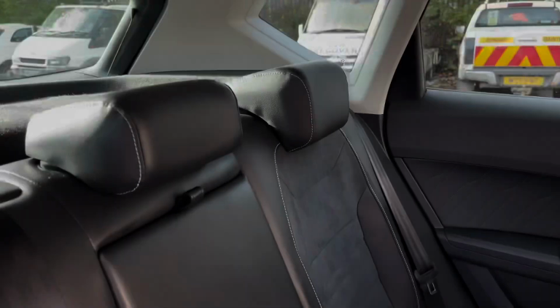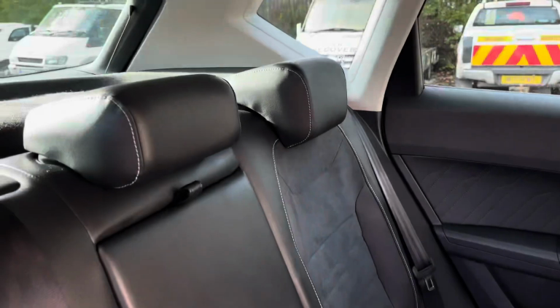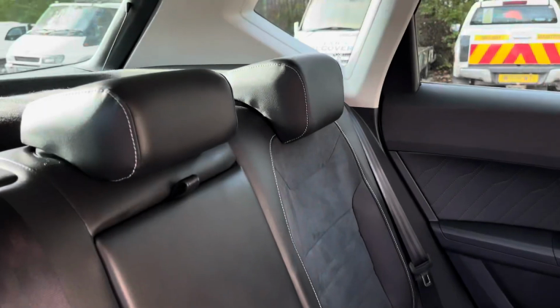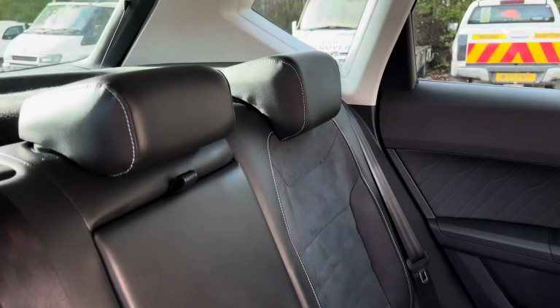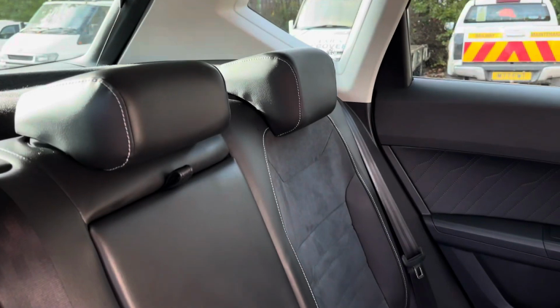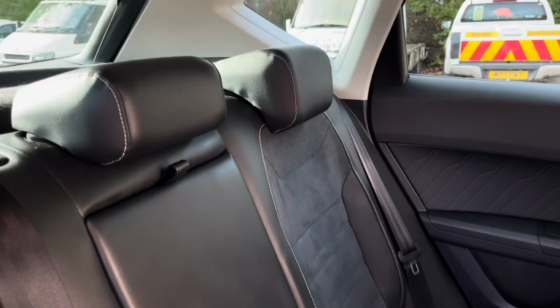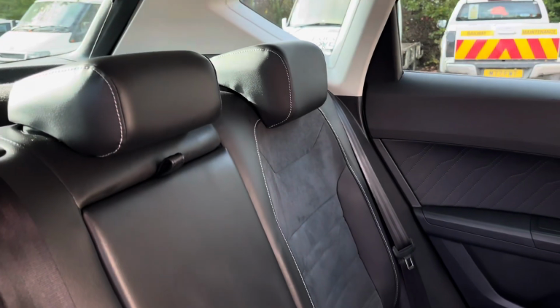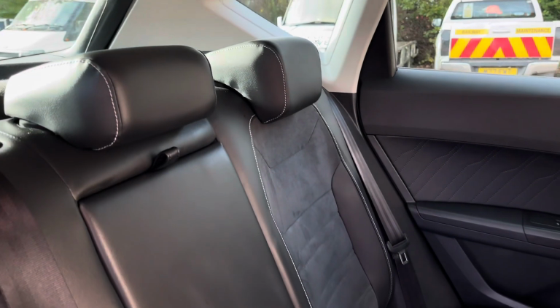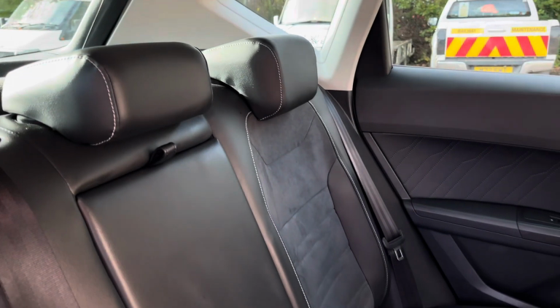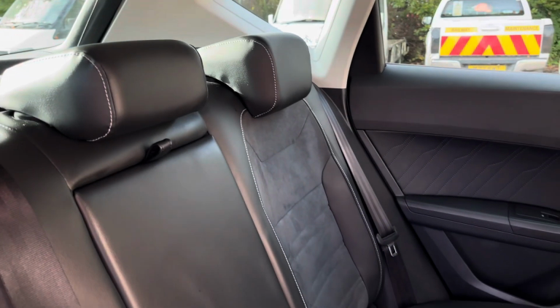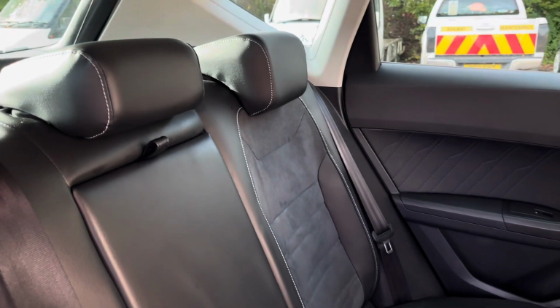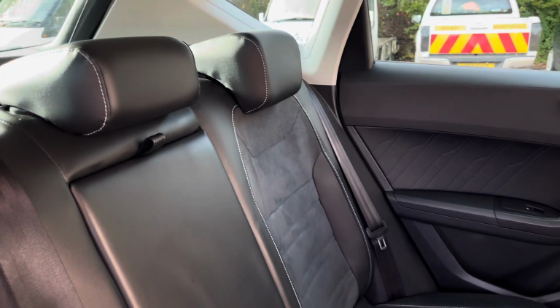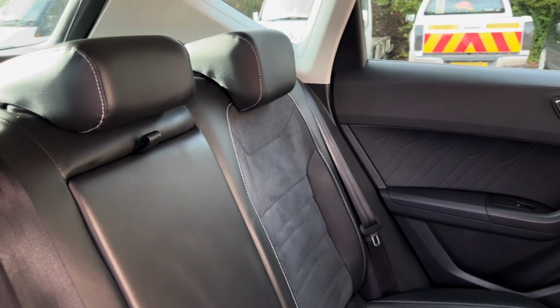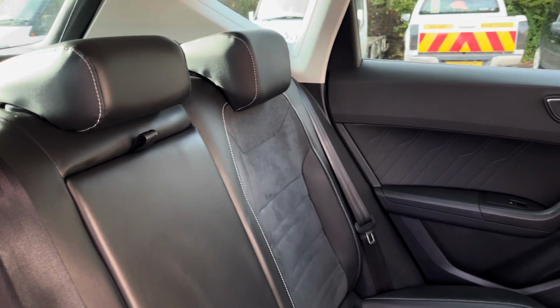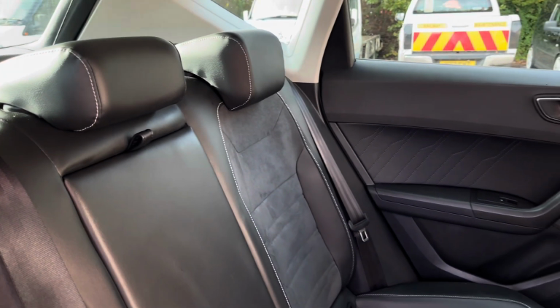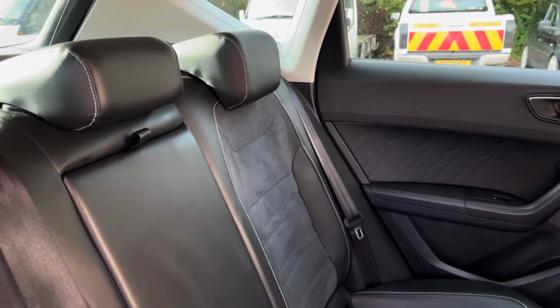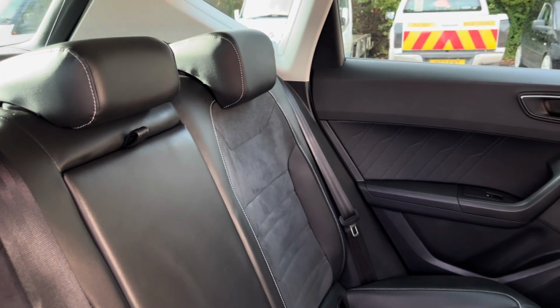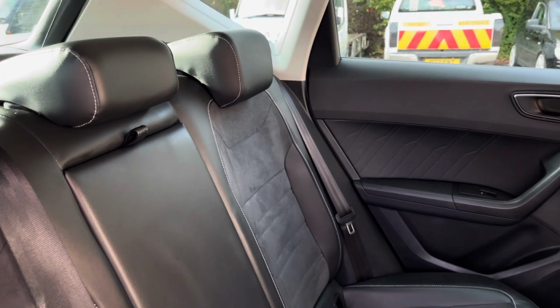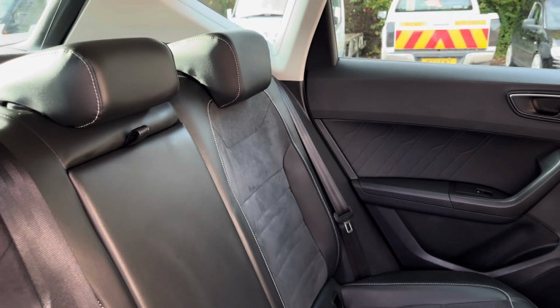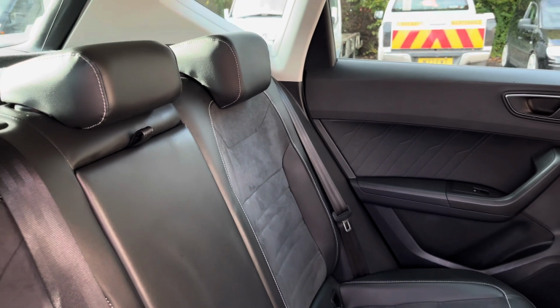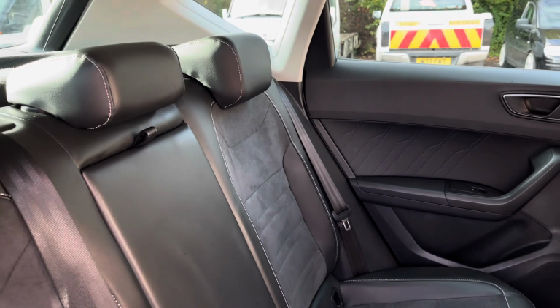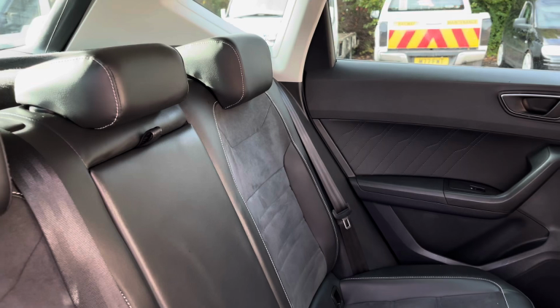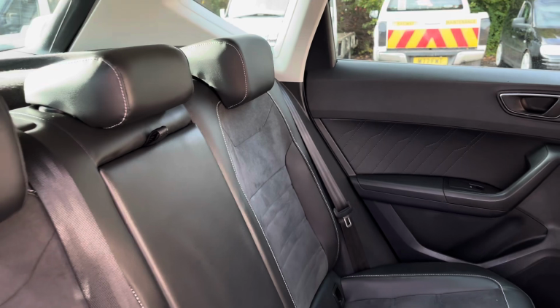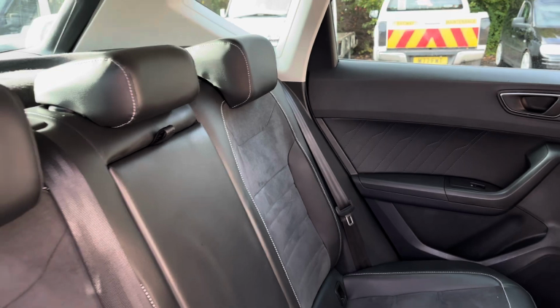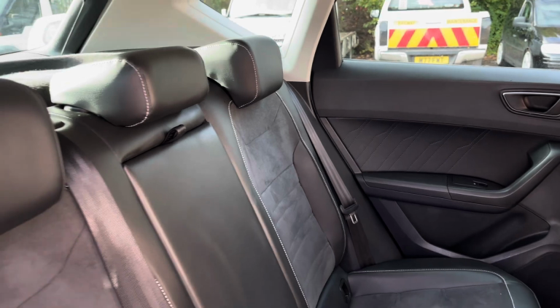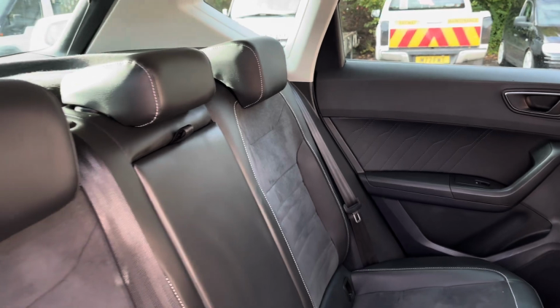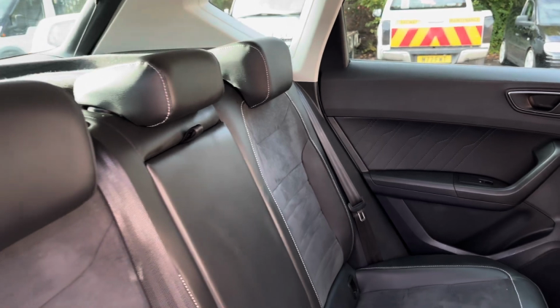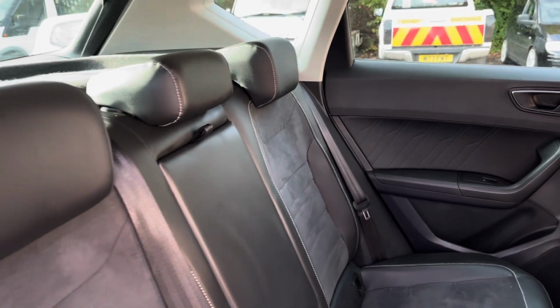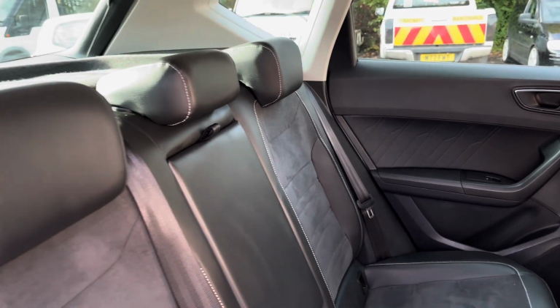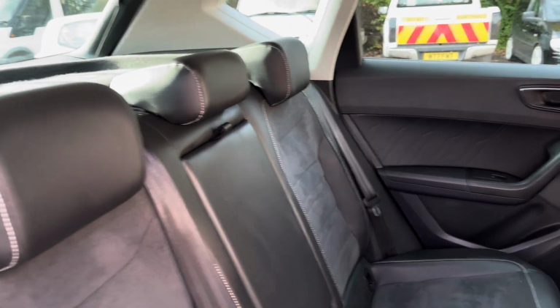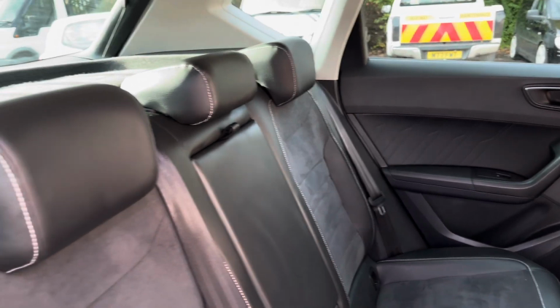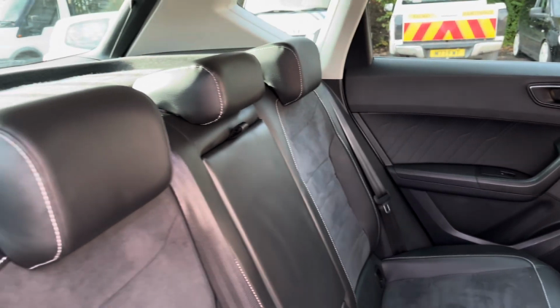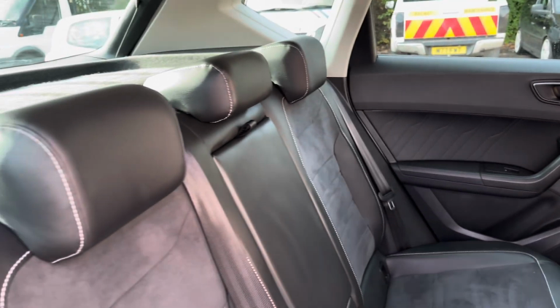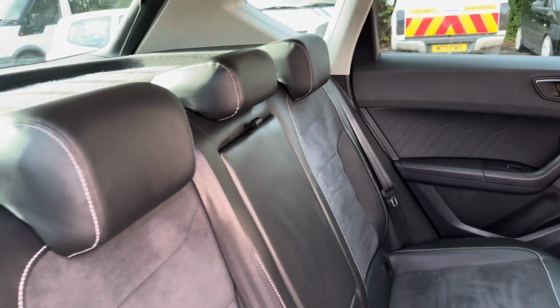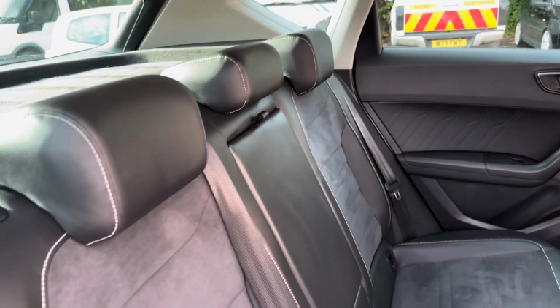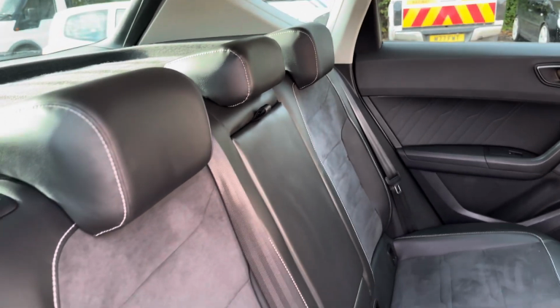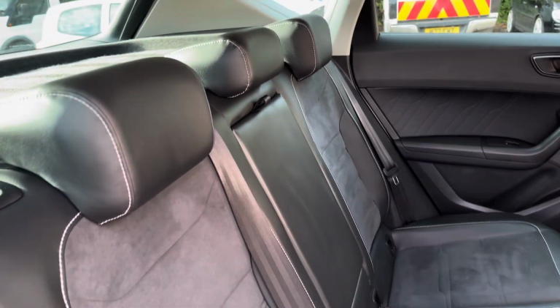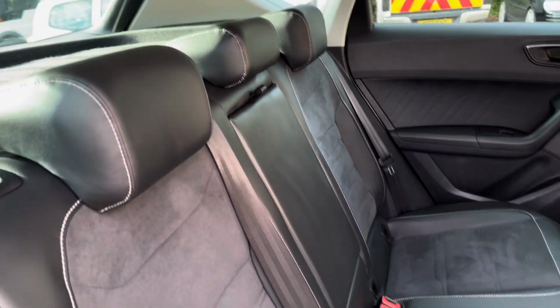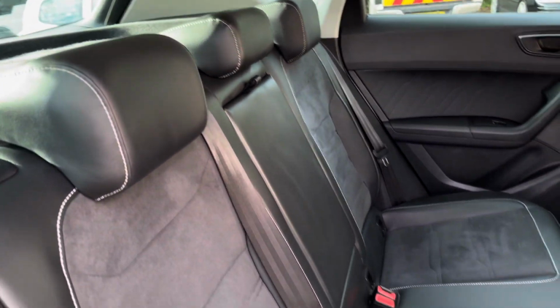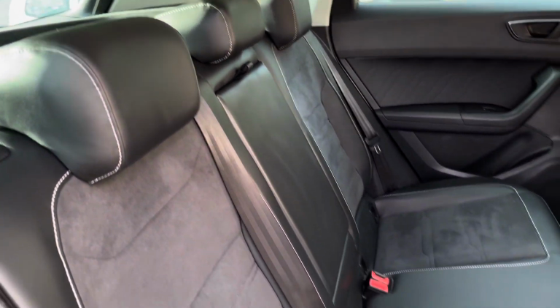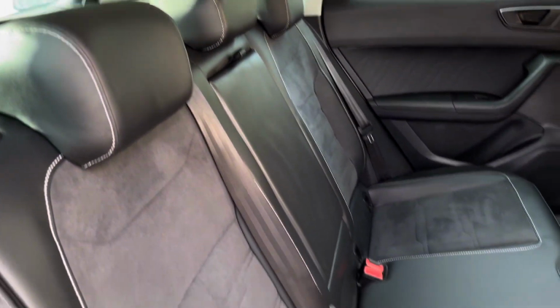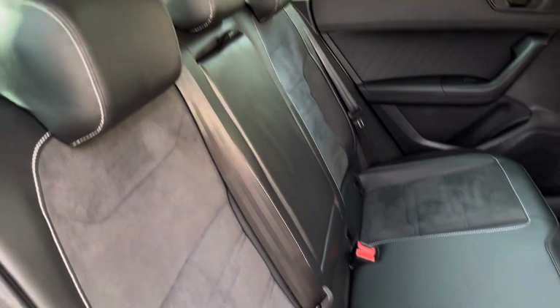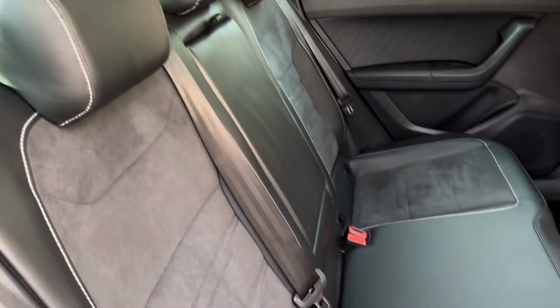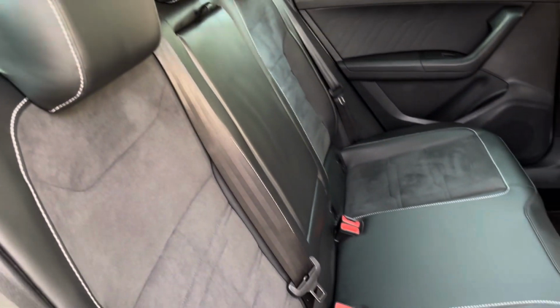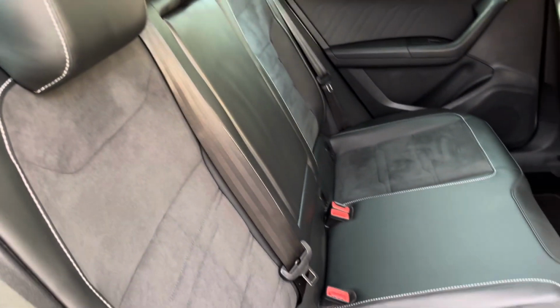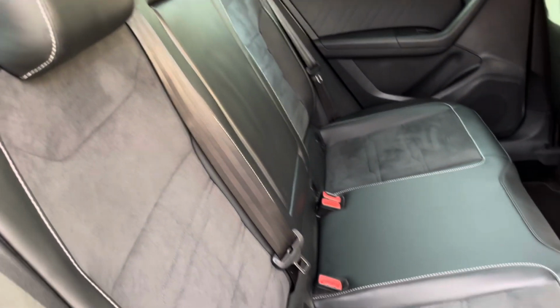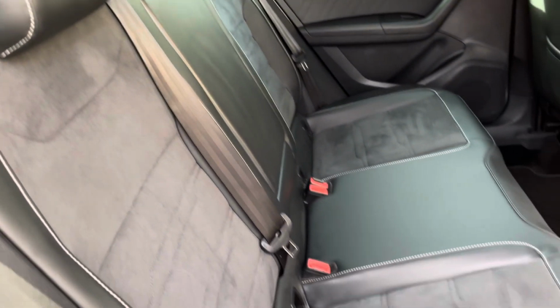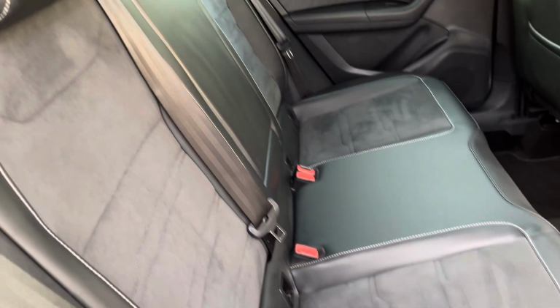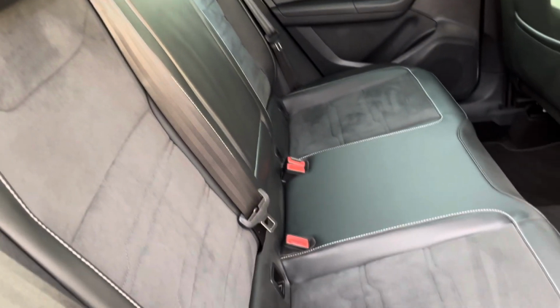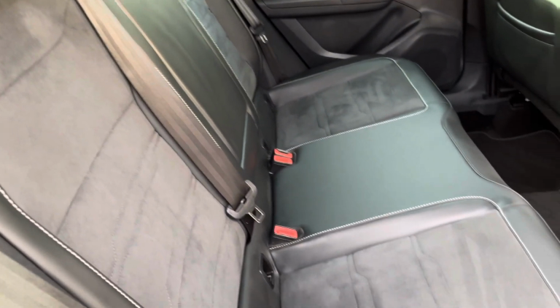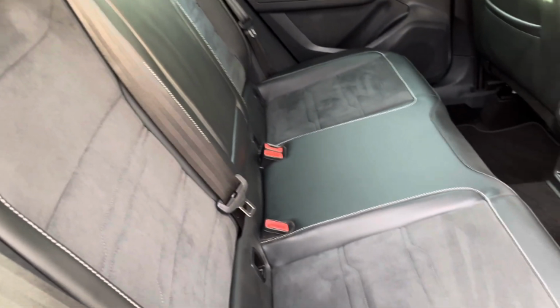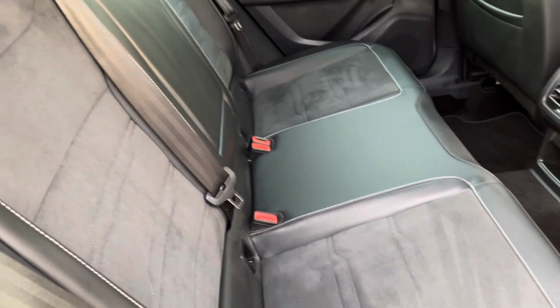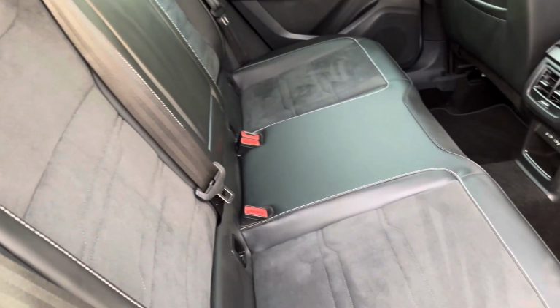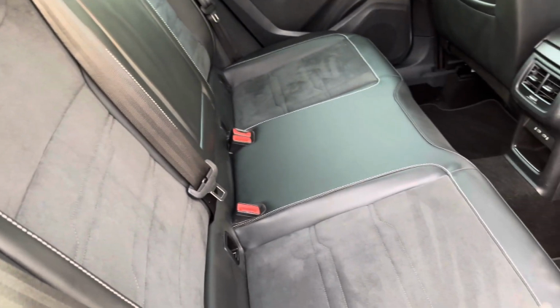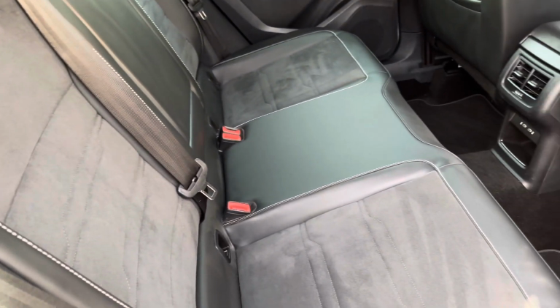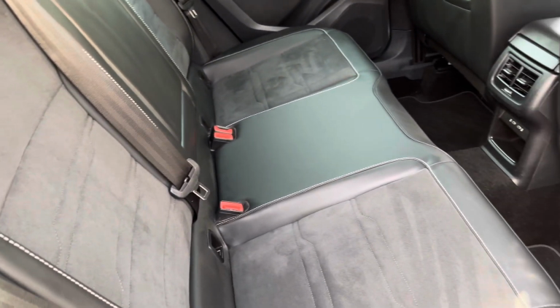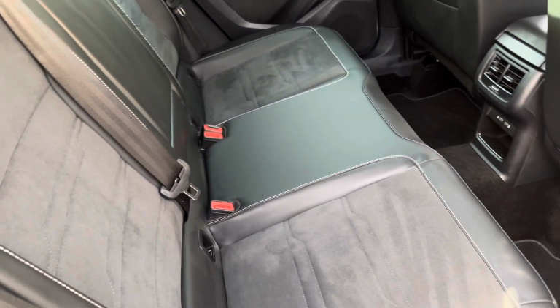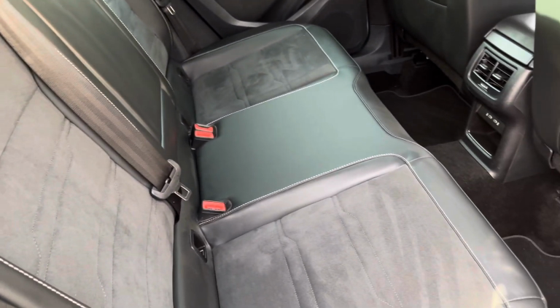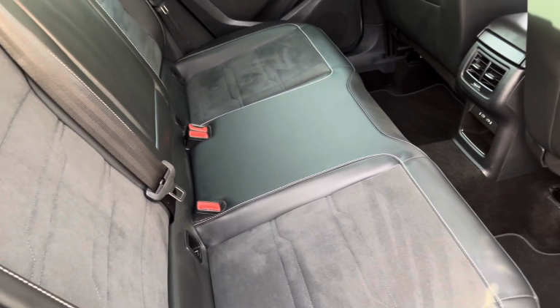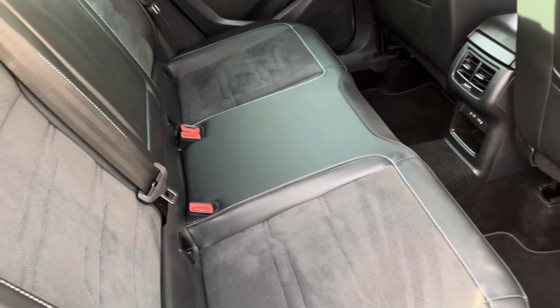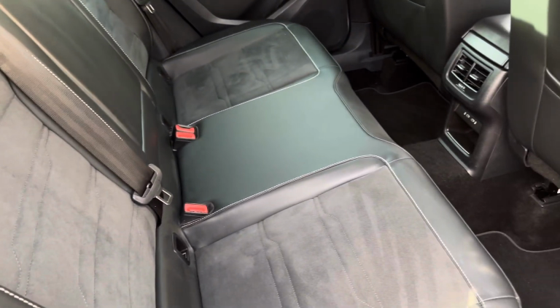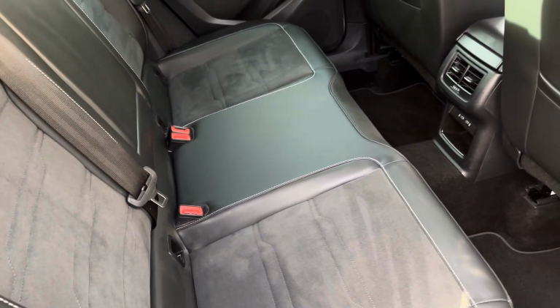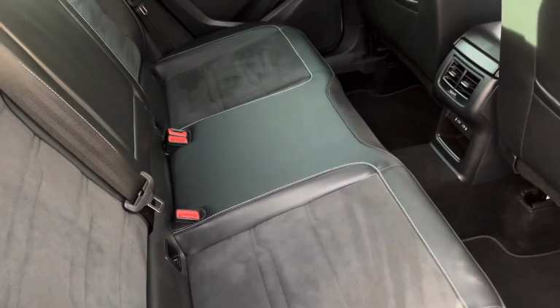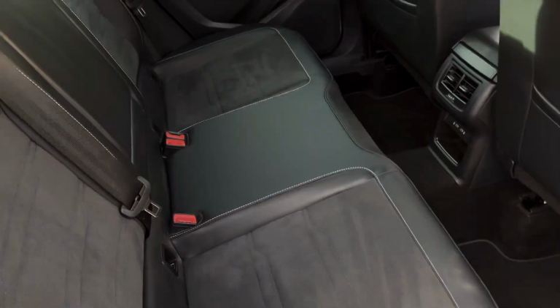Moving inside to the rear of the vehicle, we have the half leather, half Alcantara seats on offer. These do come equipped with ISOfix points along with a central armrest.